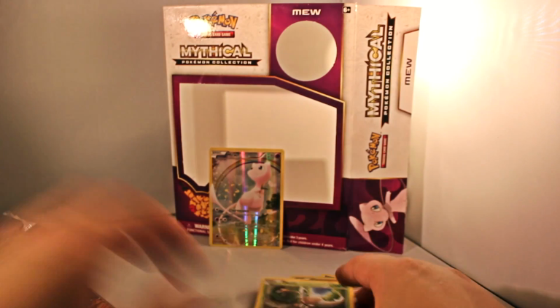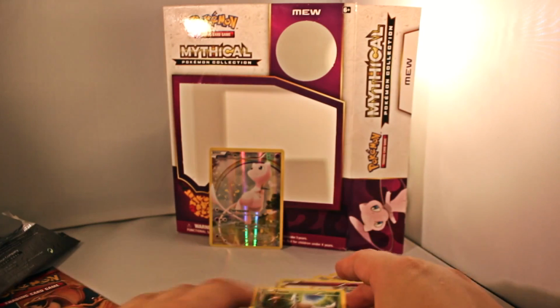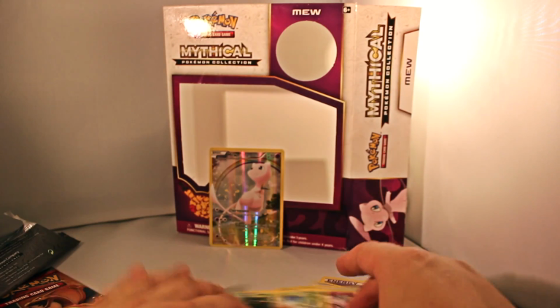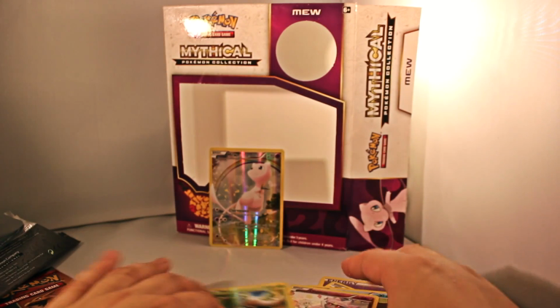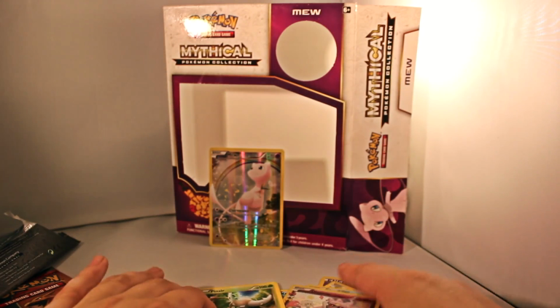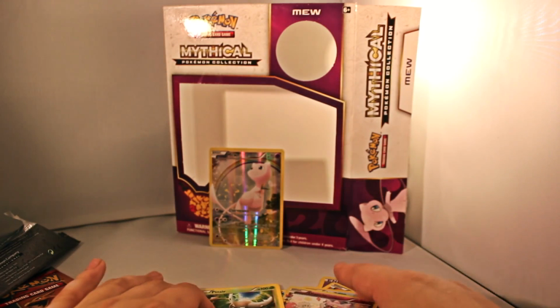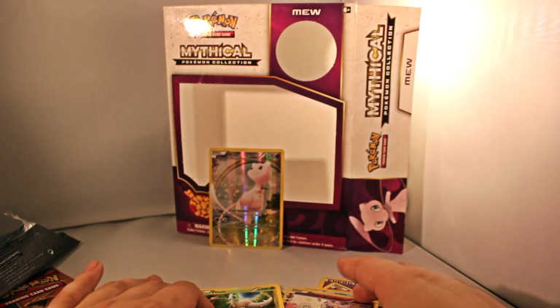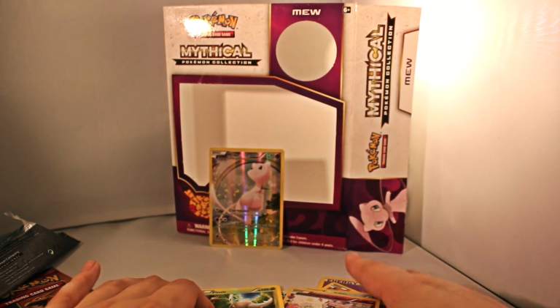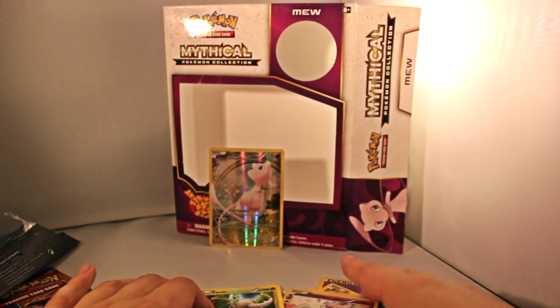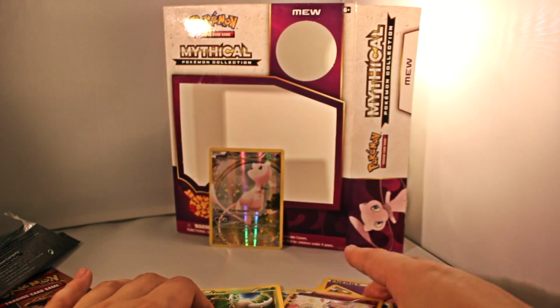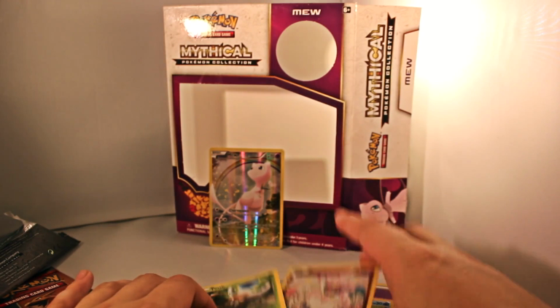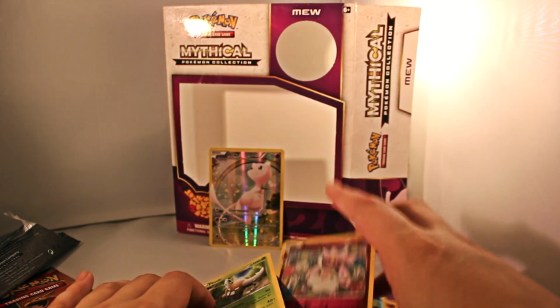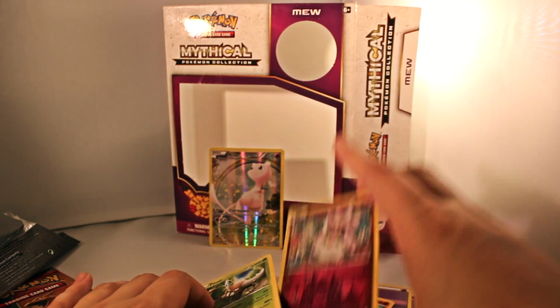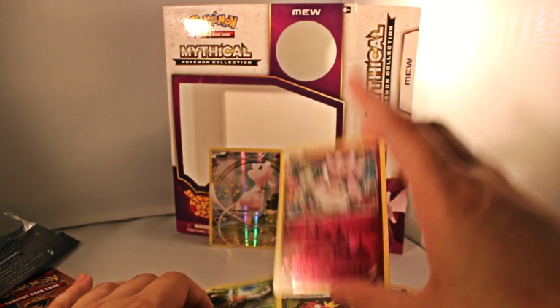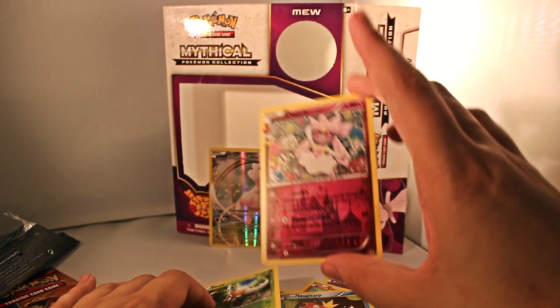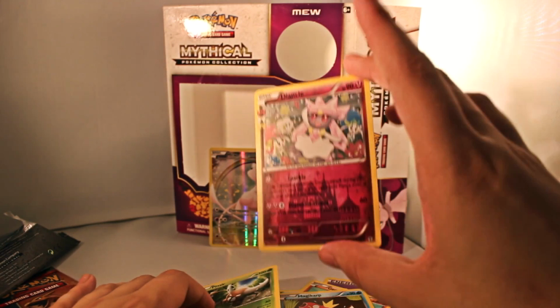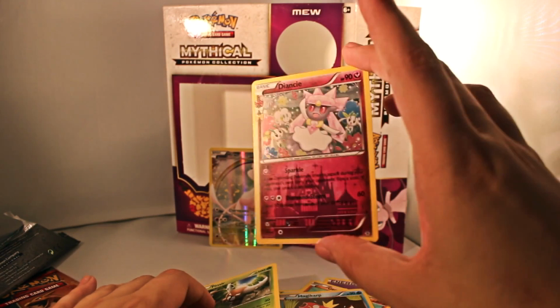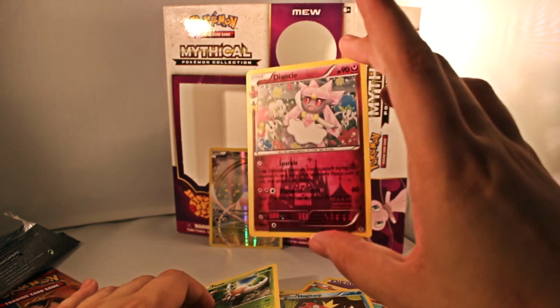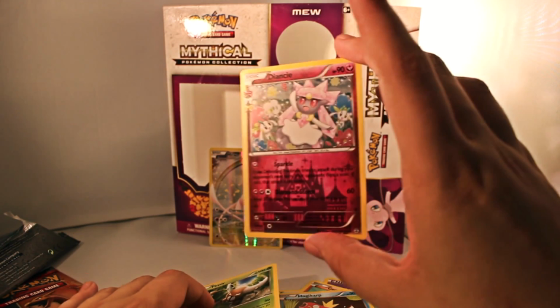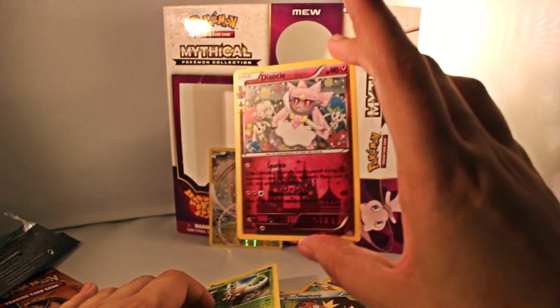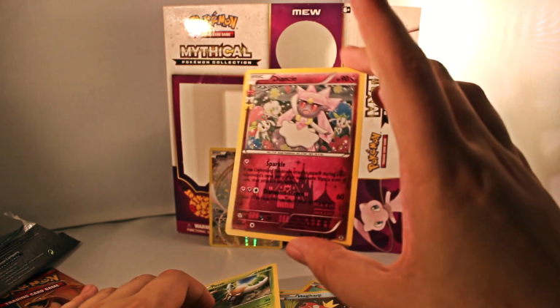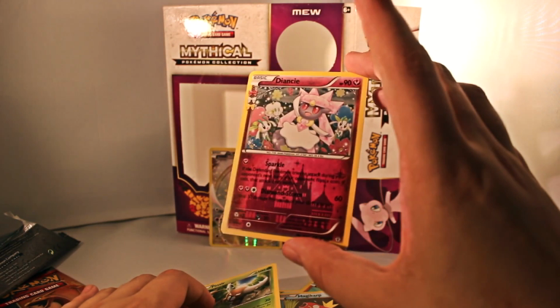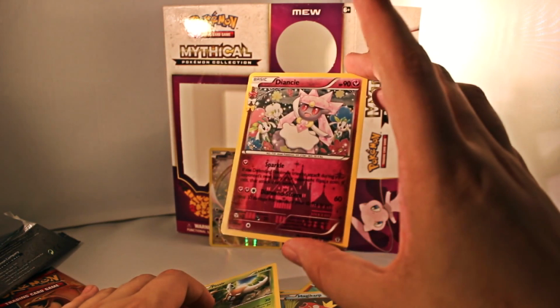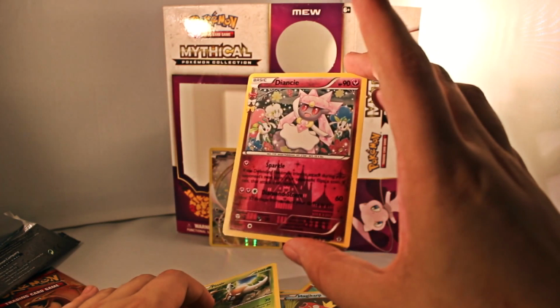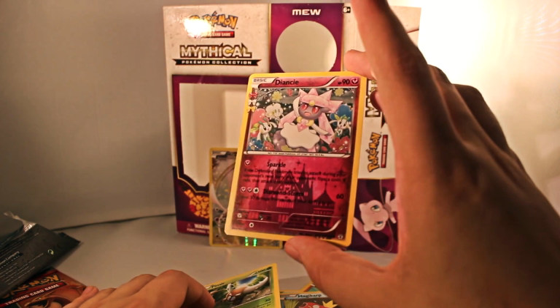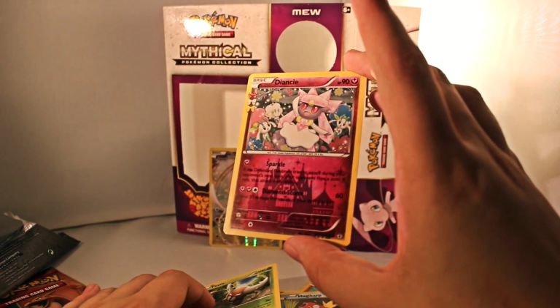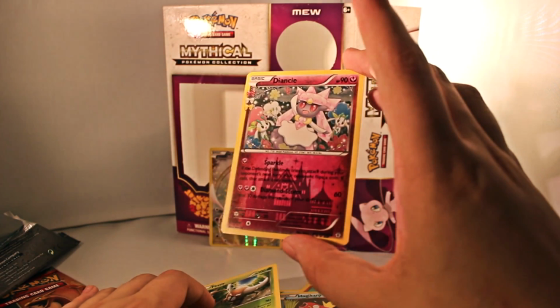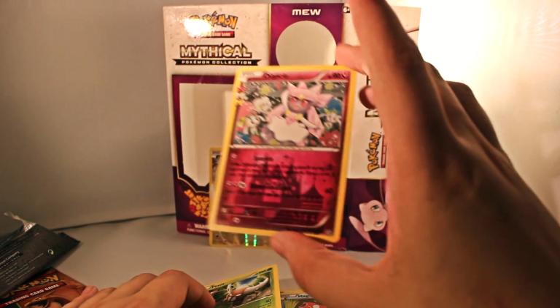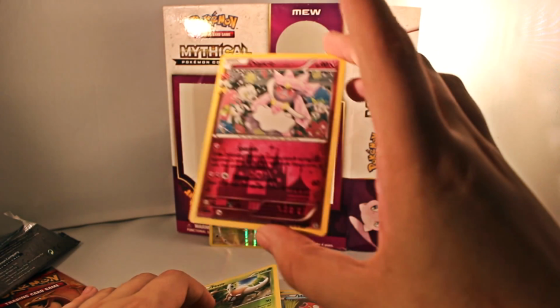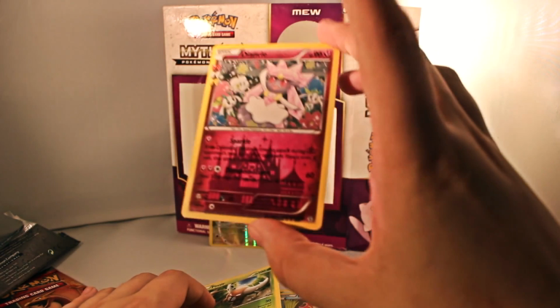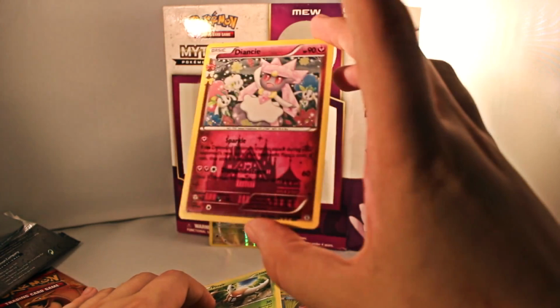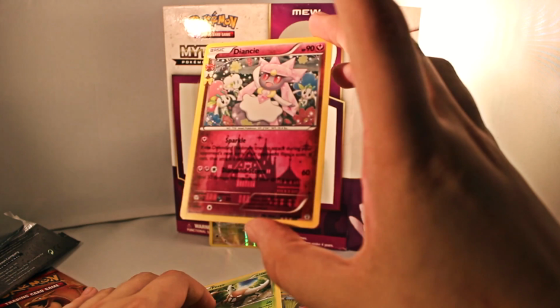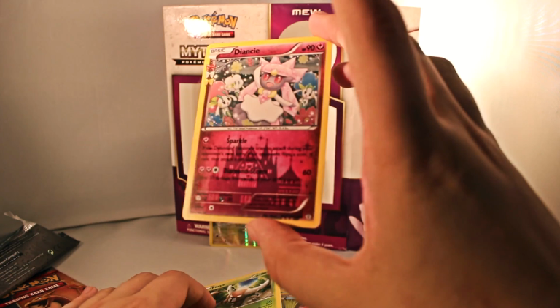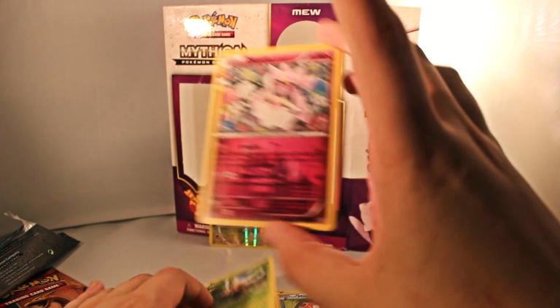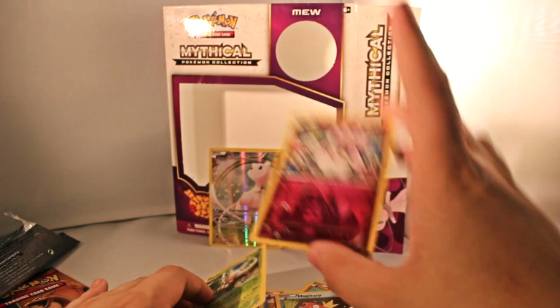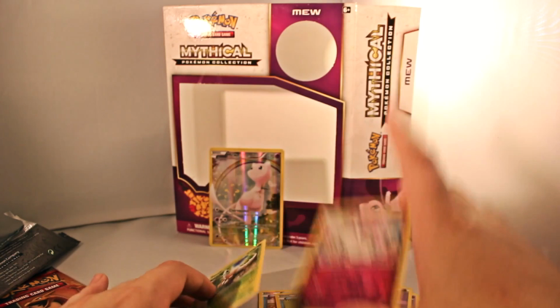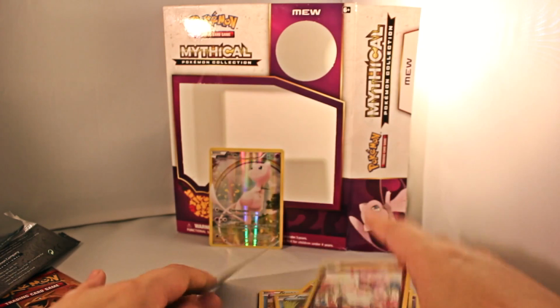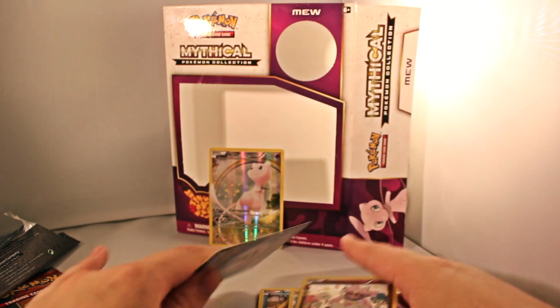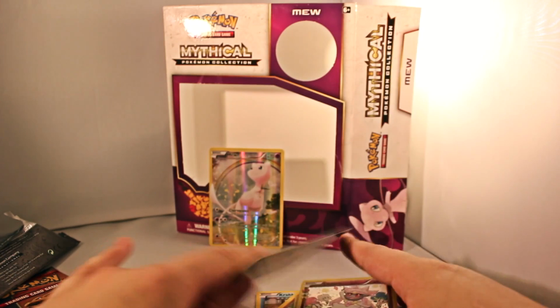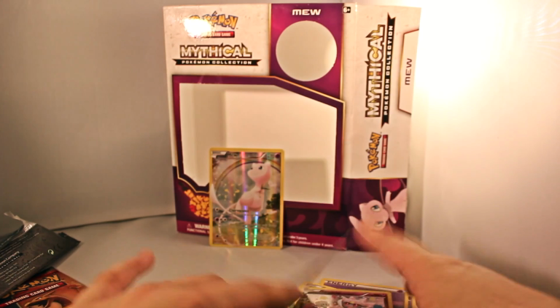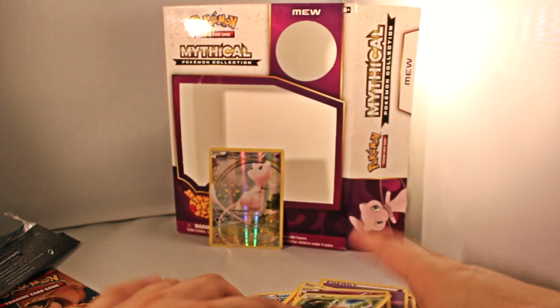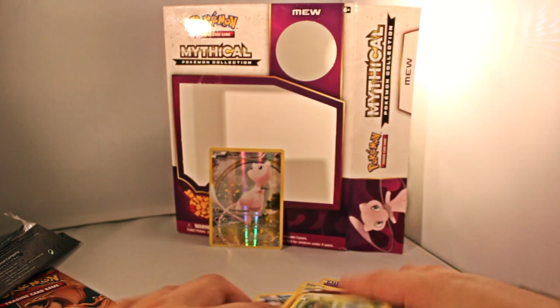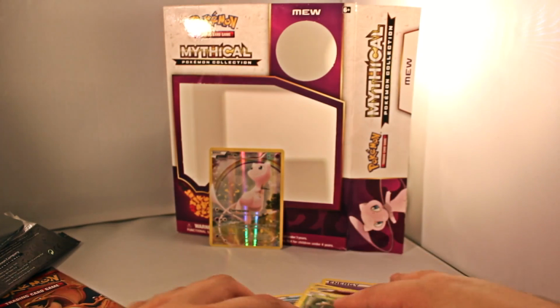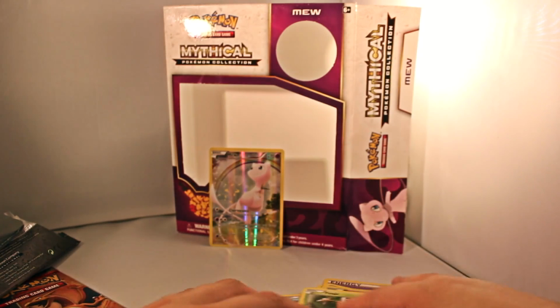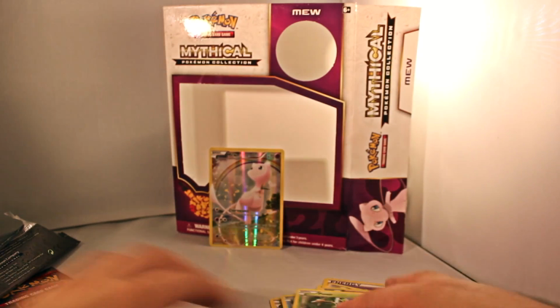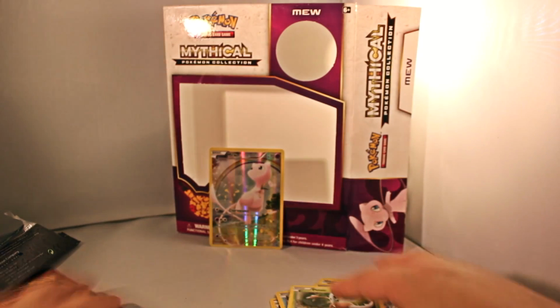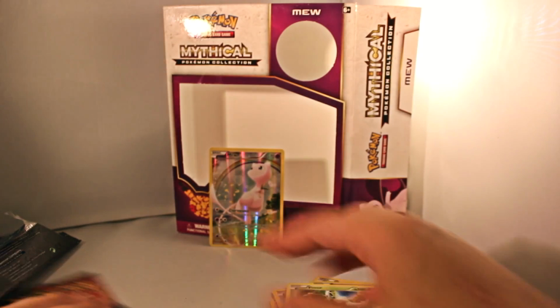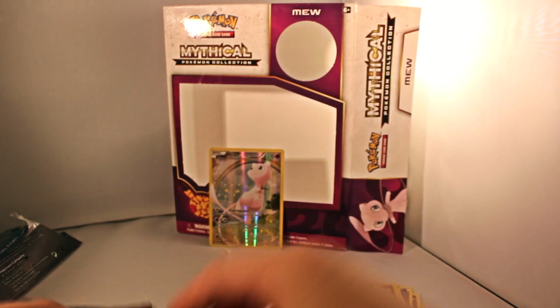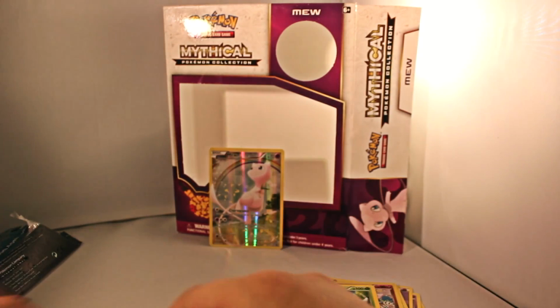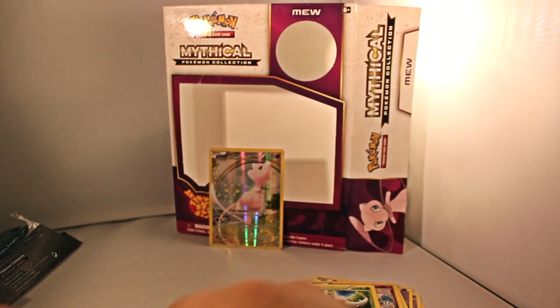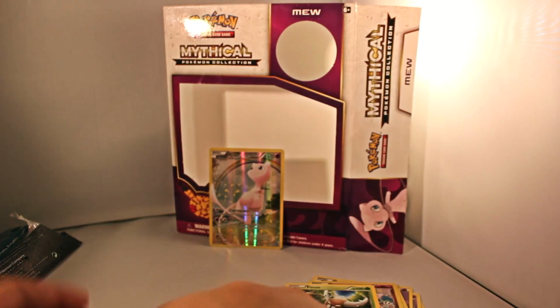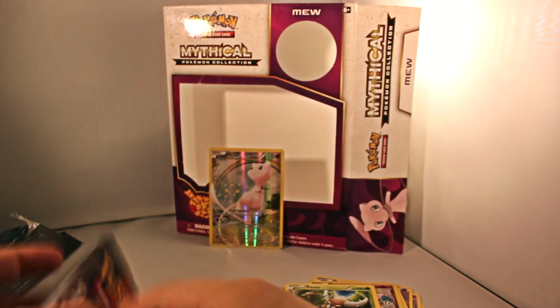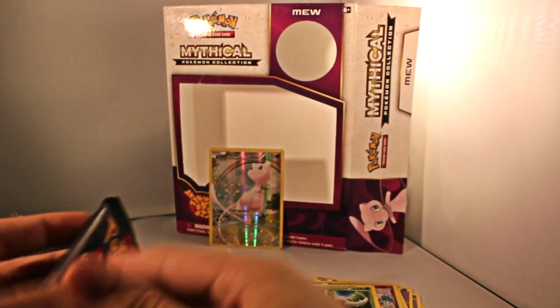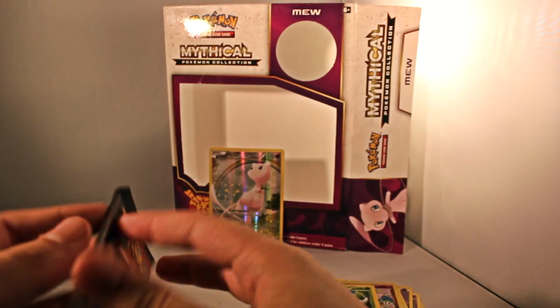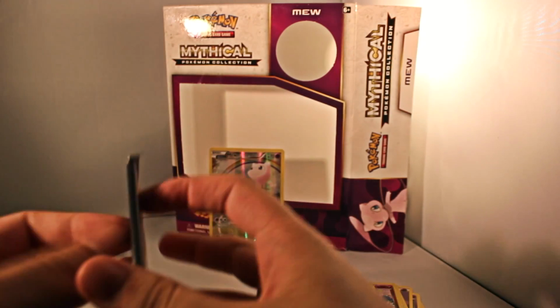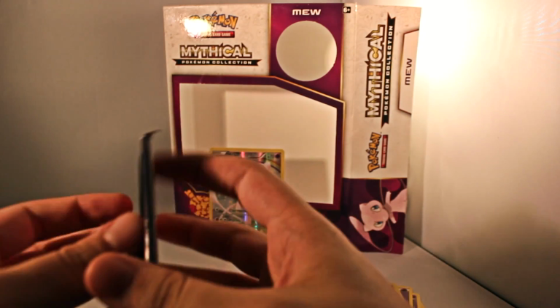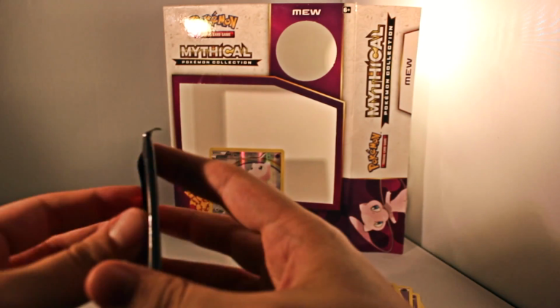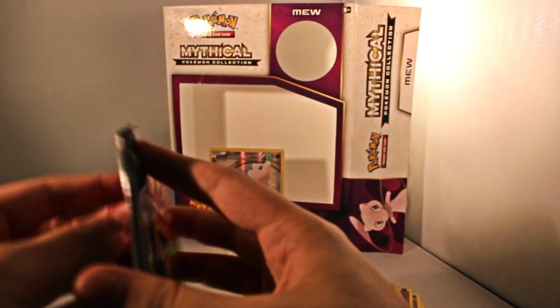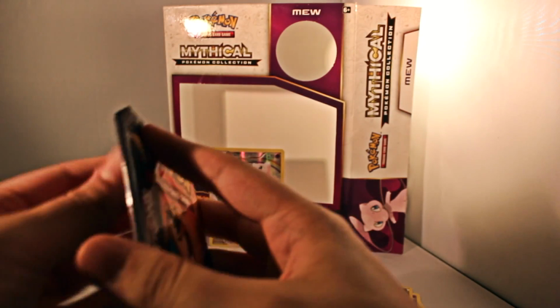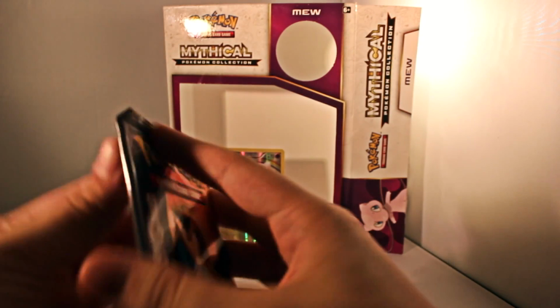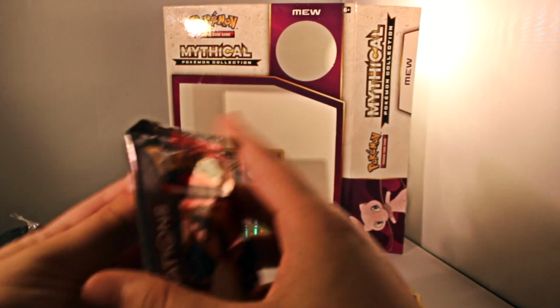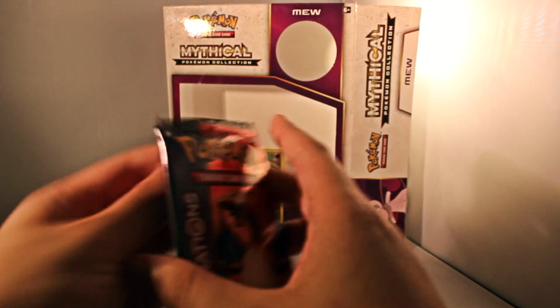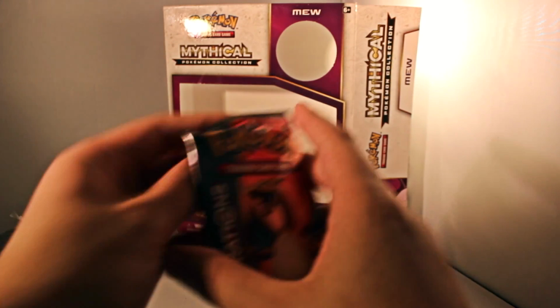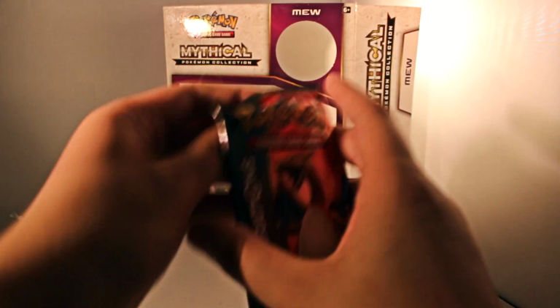Wait — that Diancie was holo, and I can't believe that's not a rare. That's crazy. Why is that not a rare?